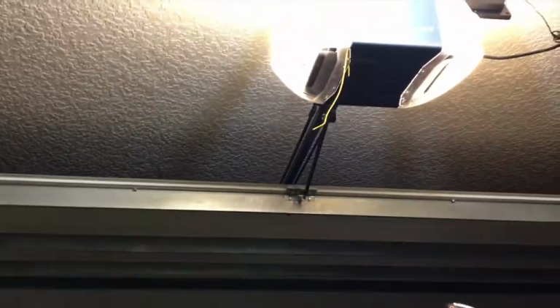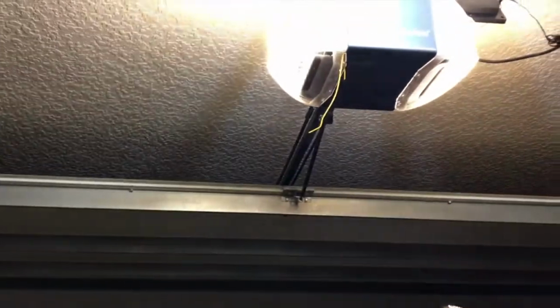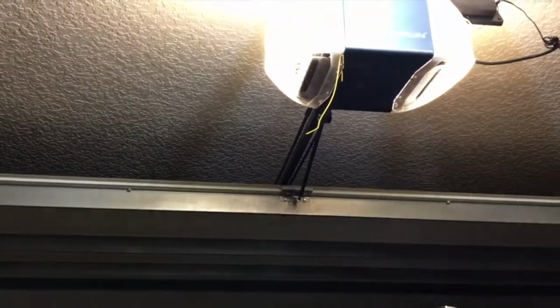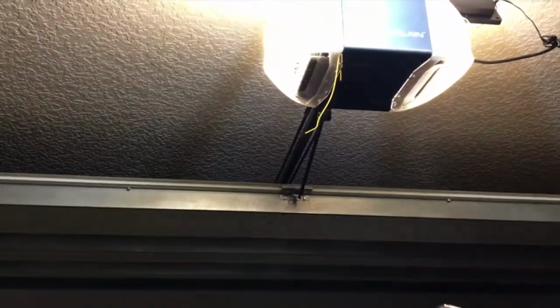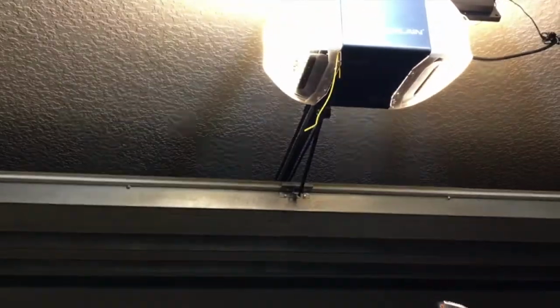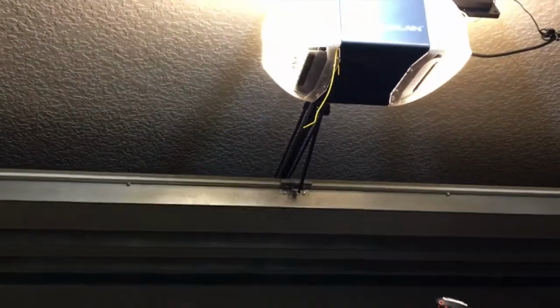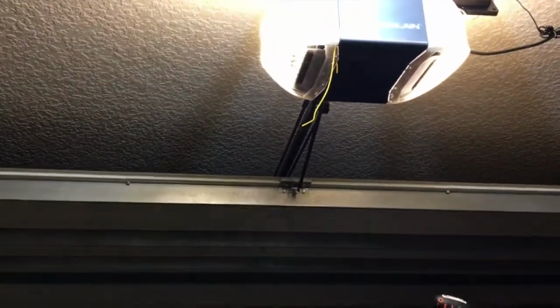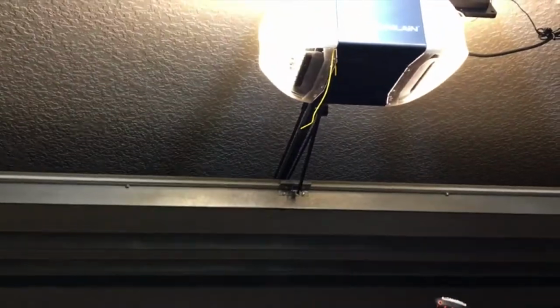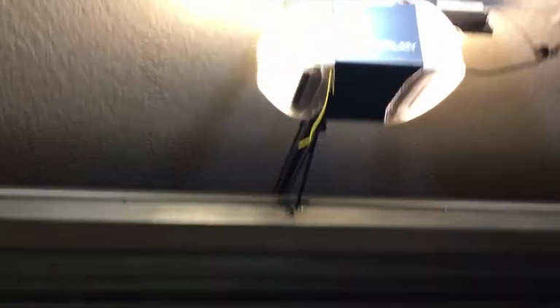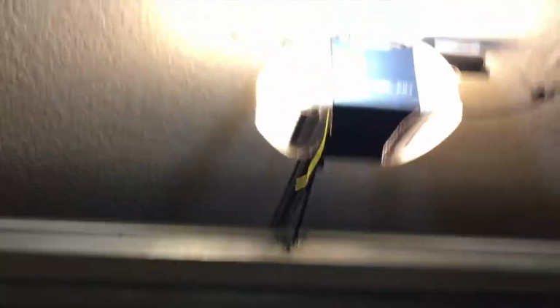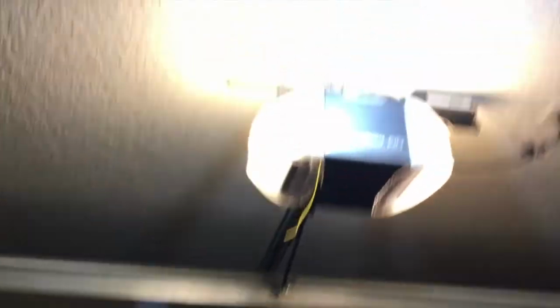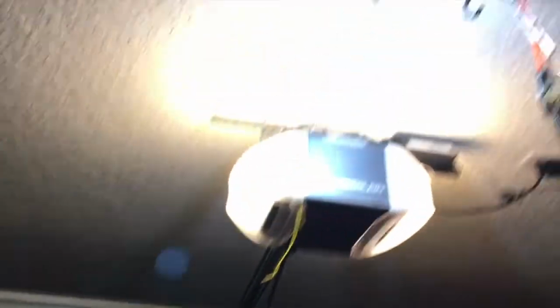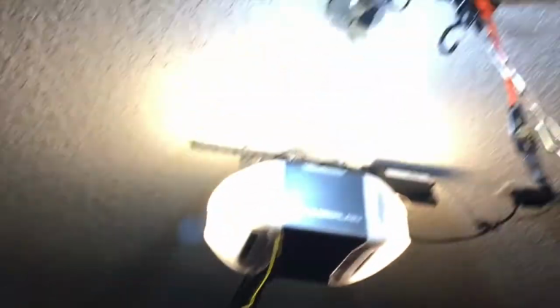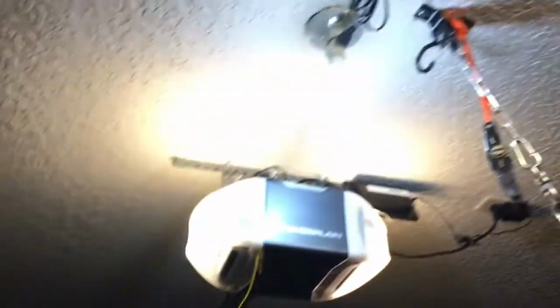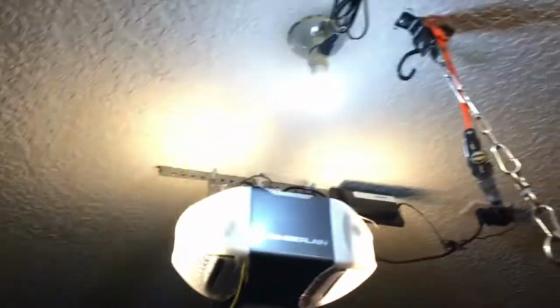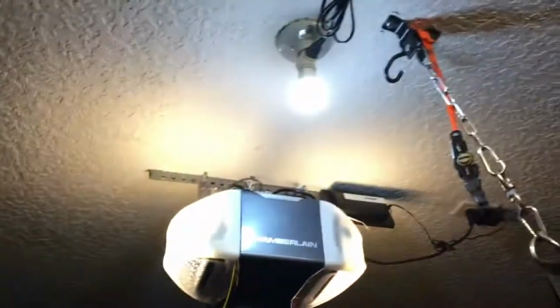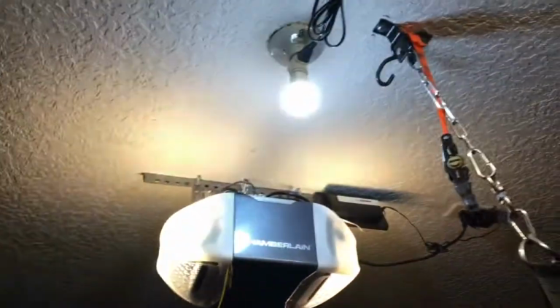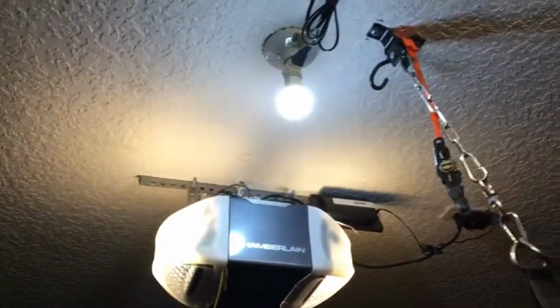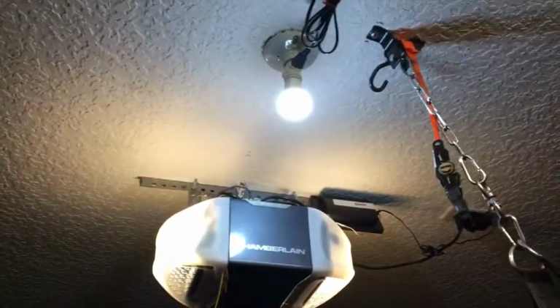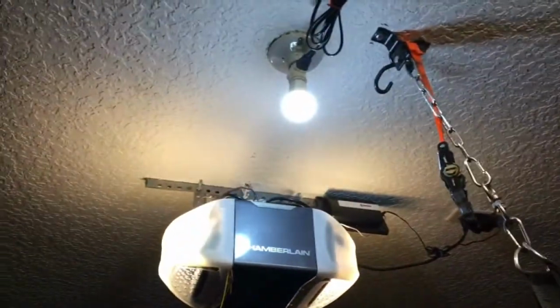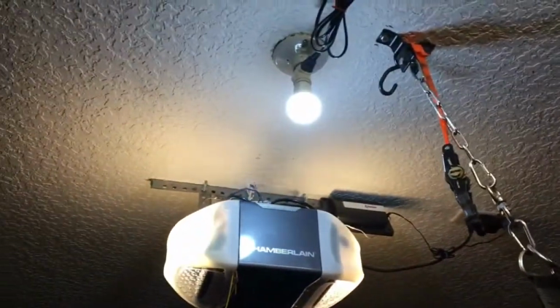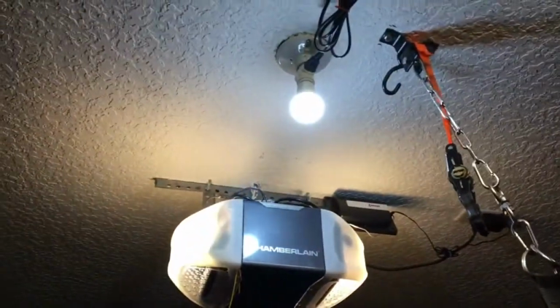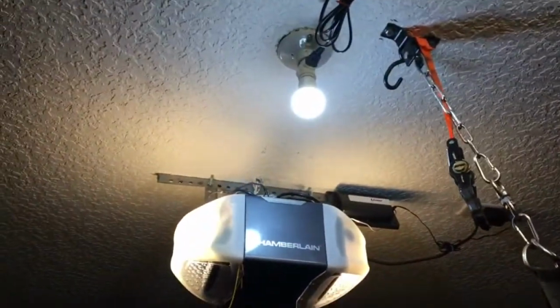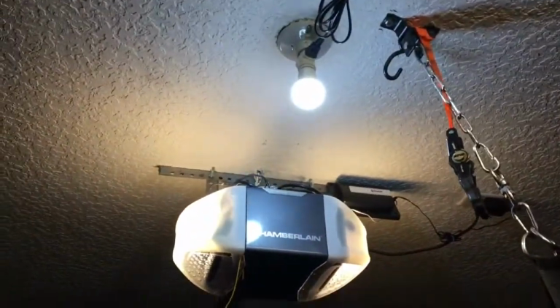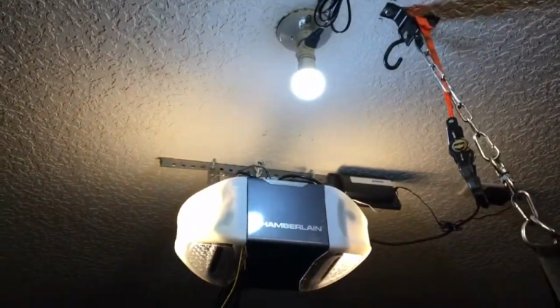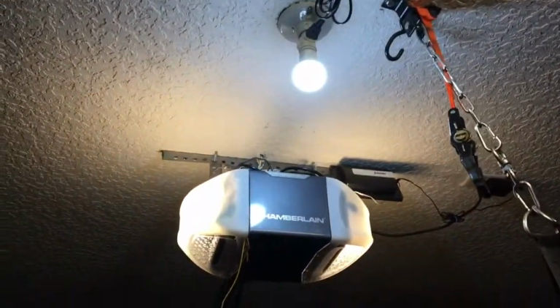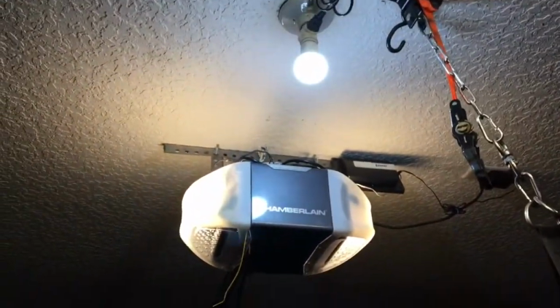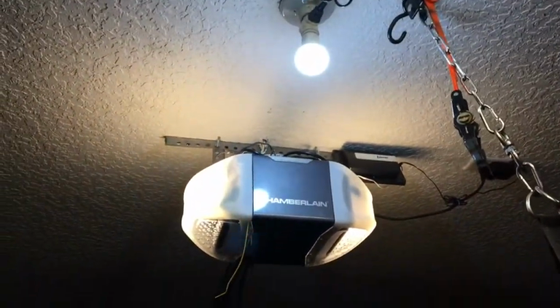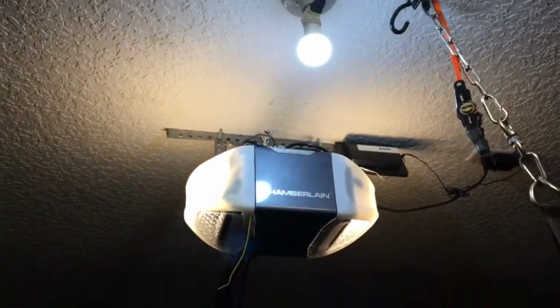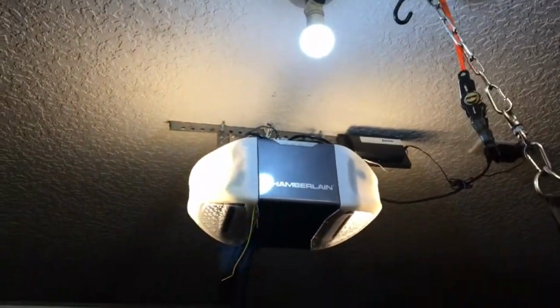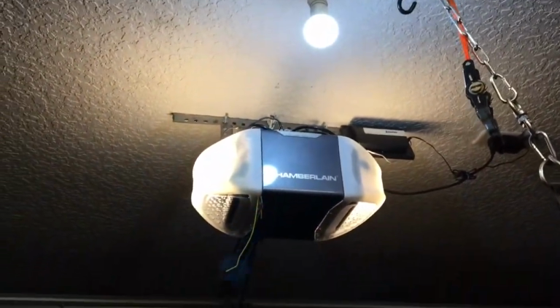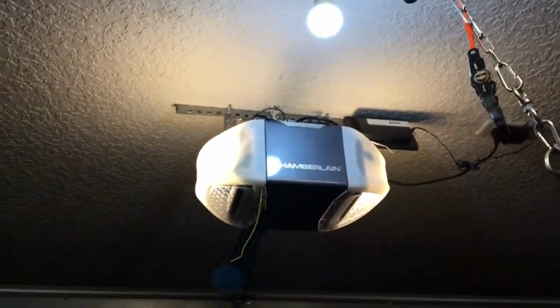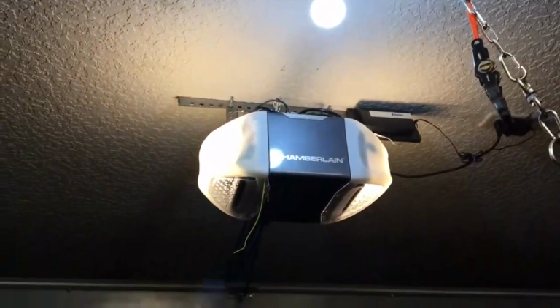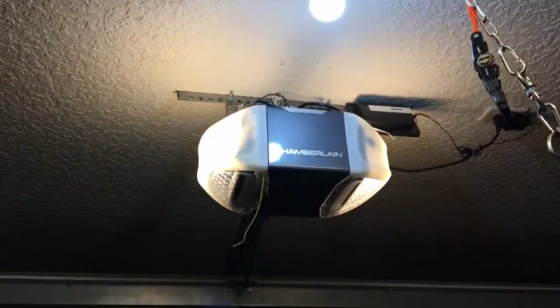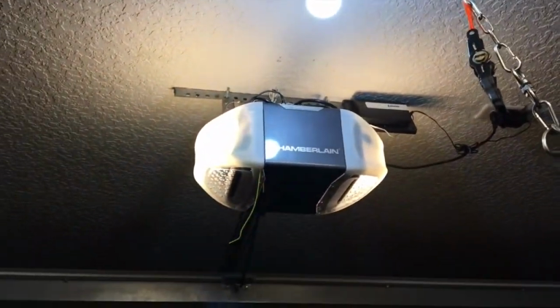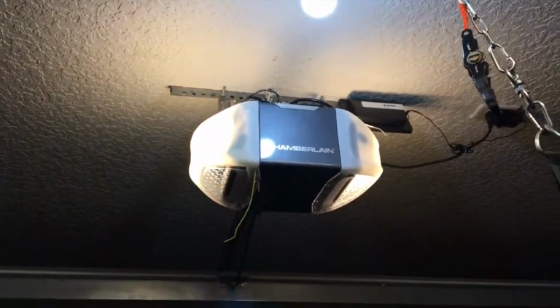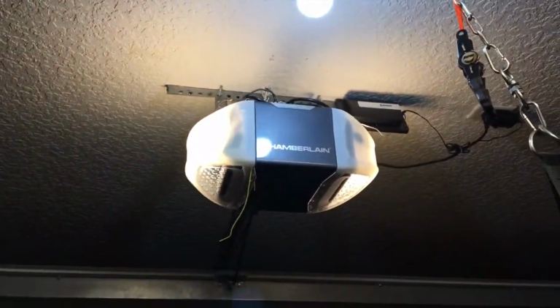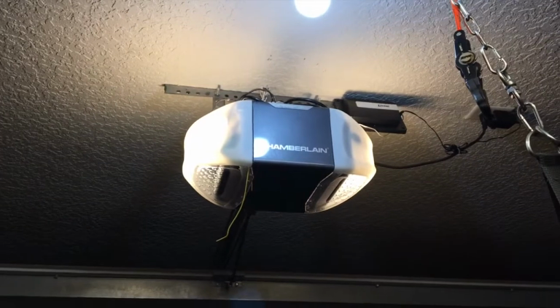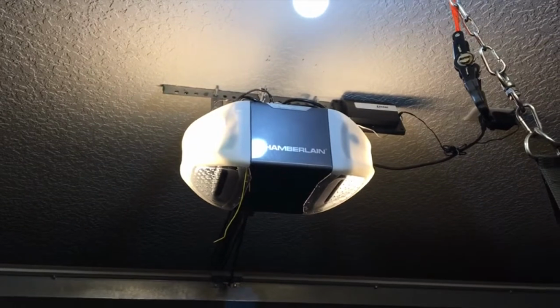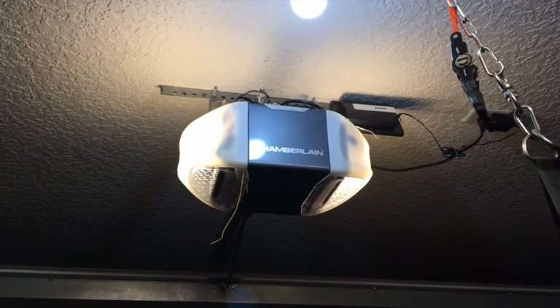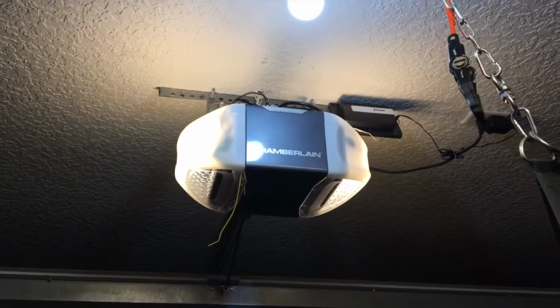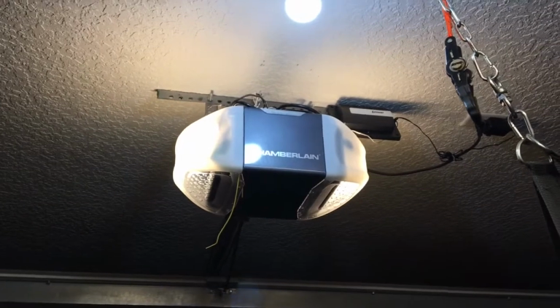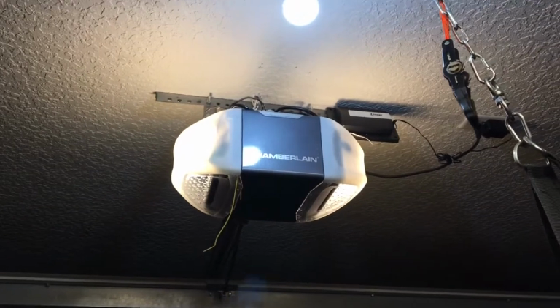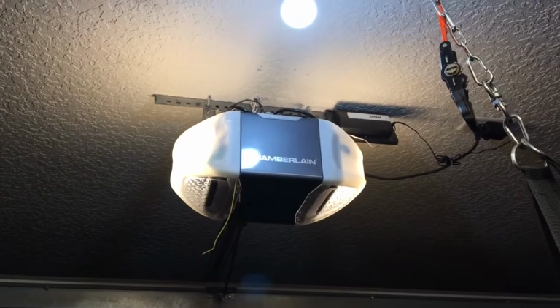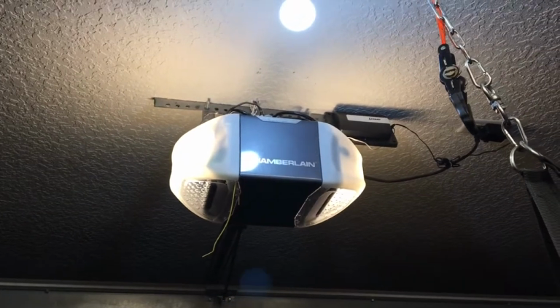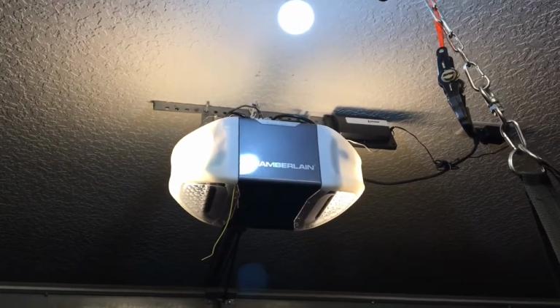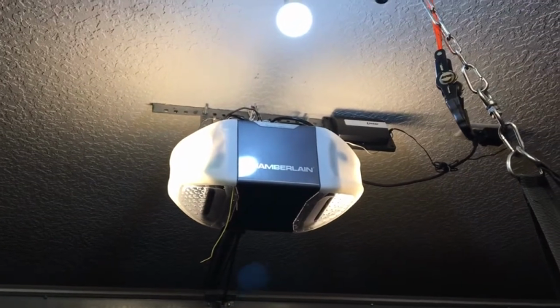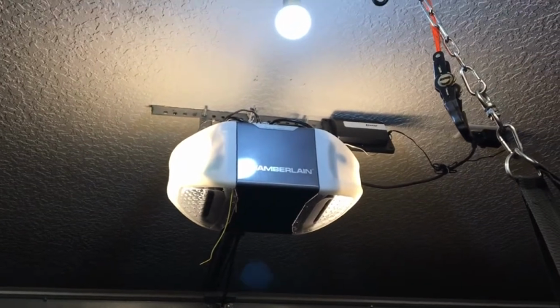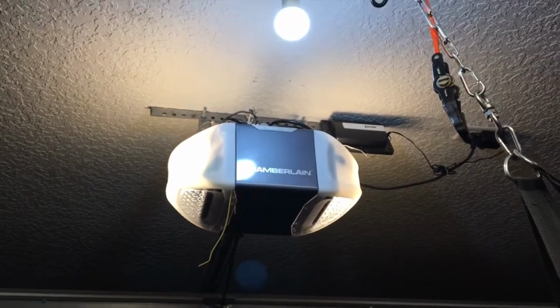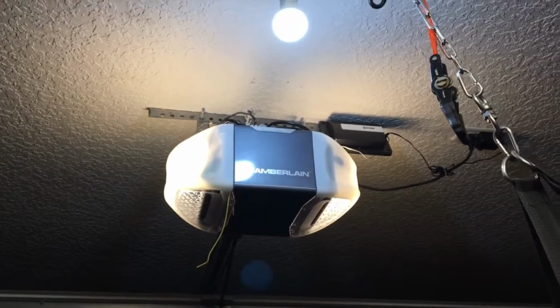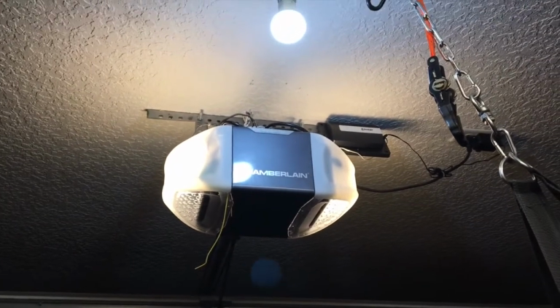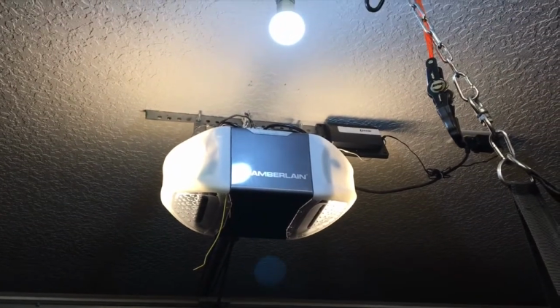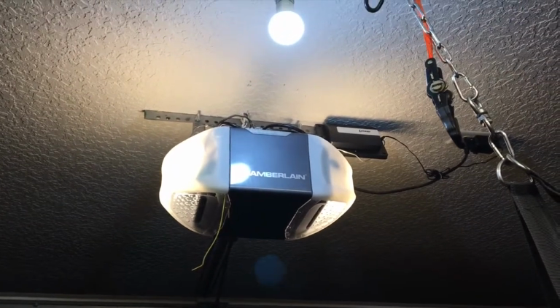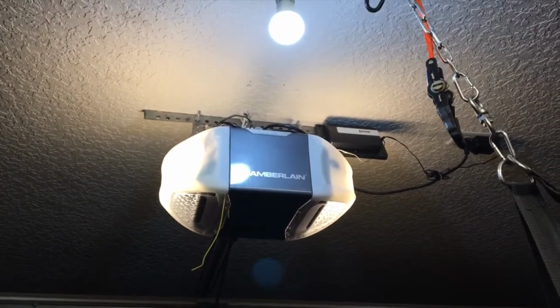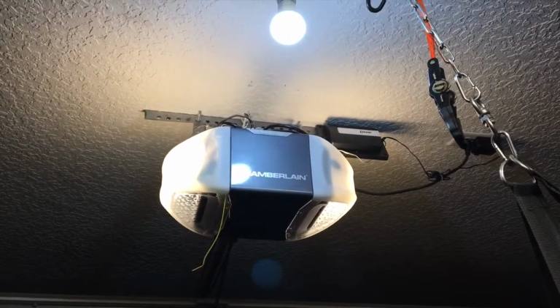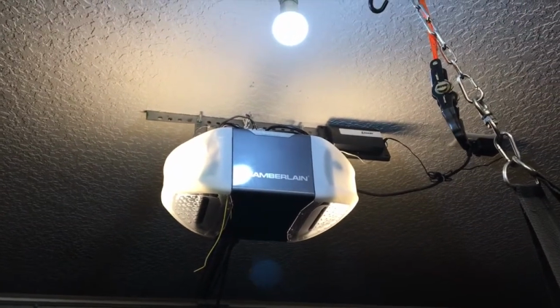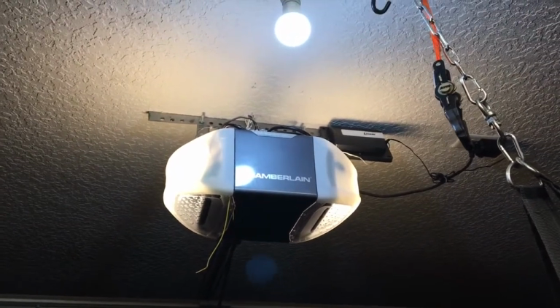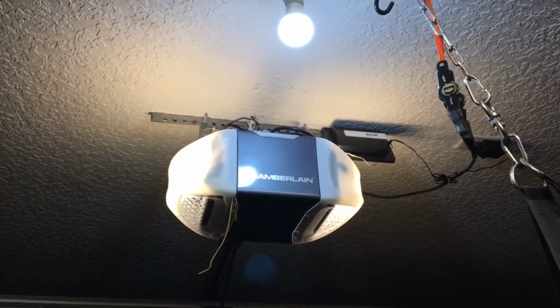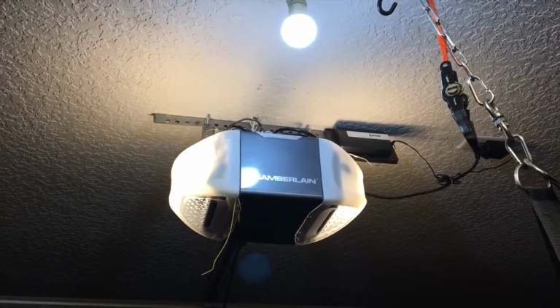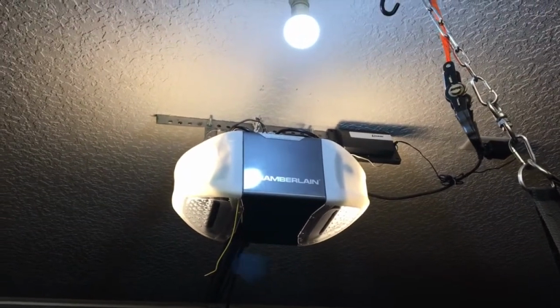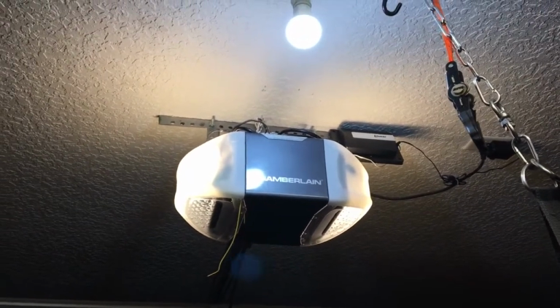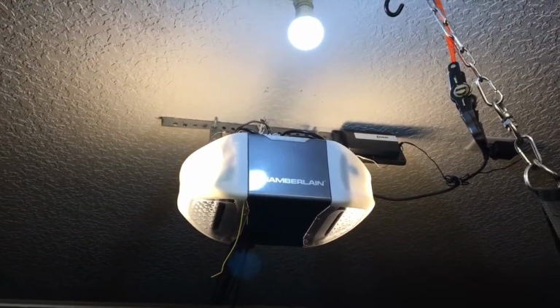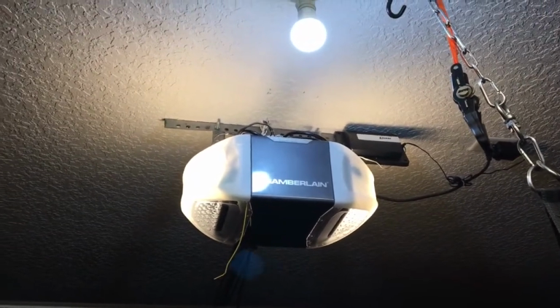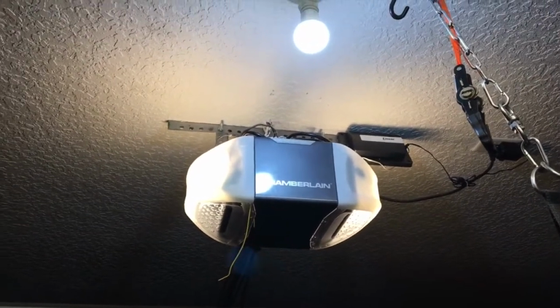I have it connected to Alexa — check it out. Computer, turn on garage door. And there you go, she opens the garage door. Computer, turn off garage door.